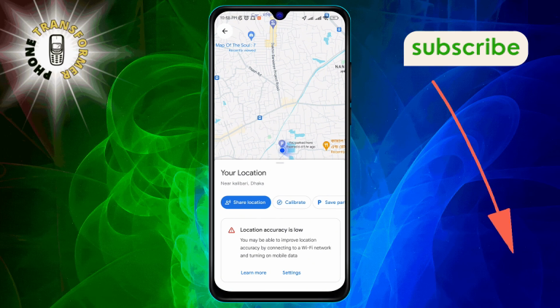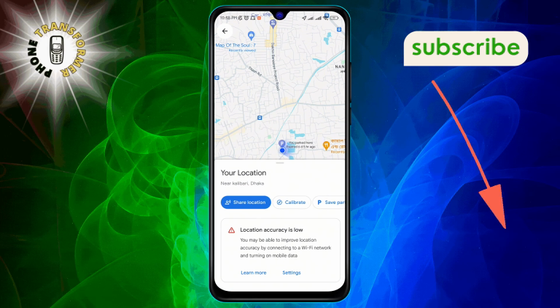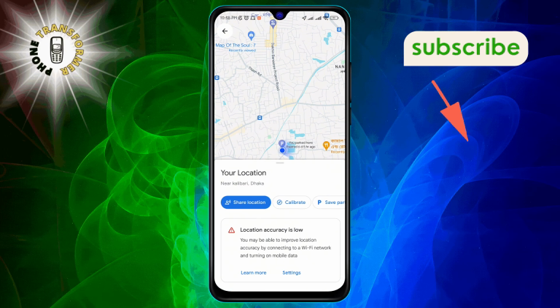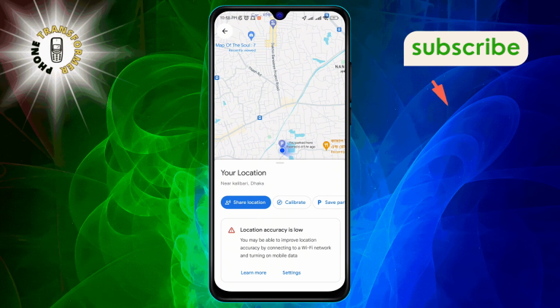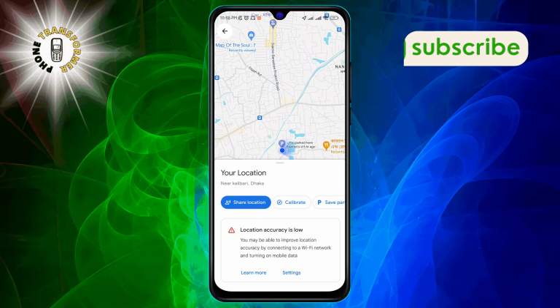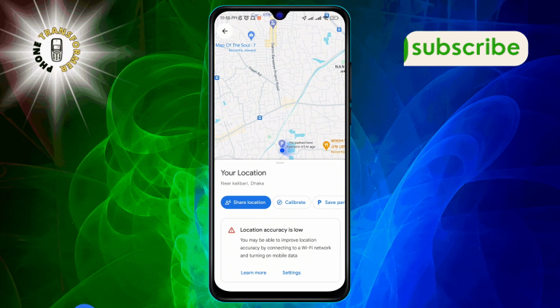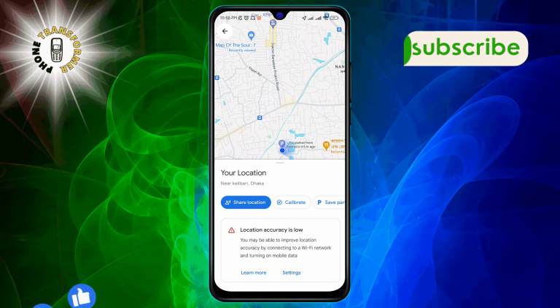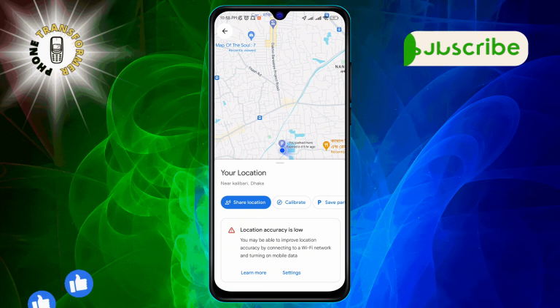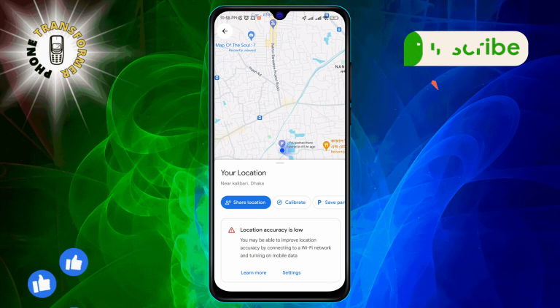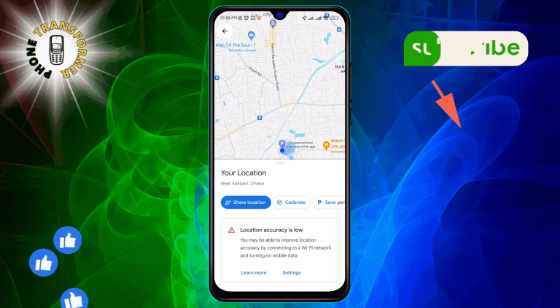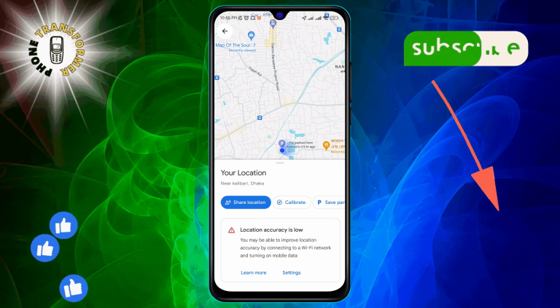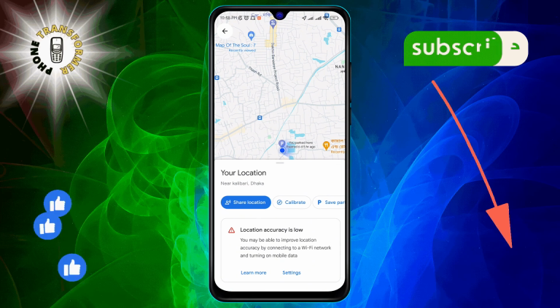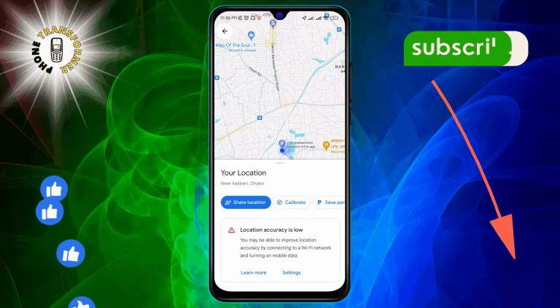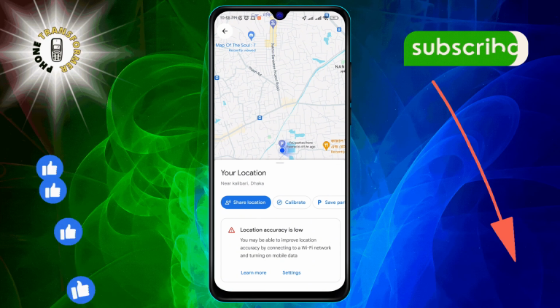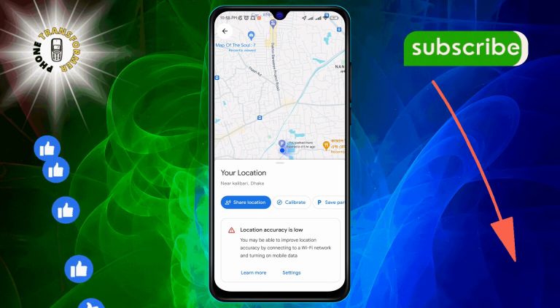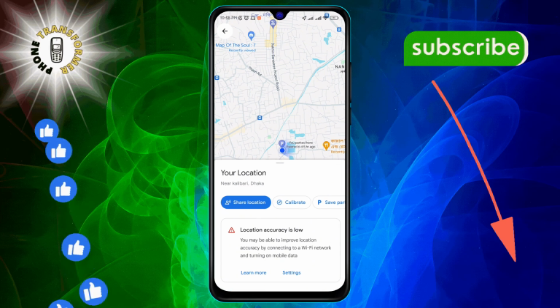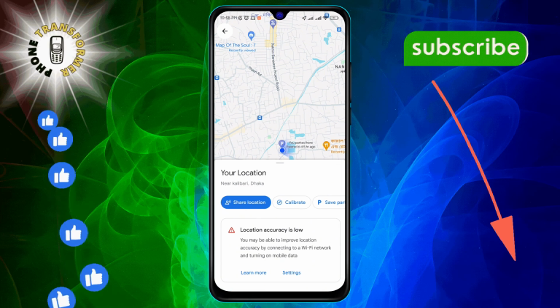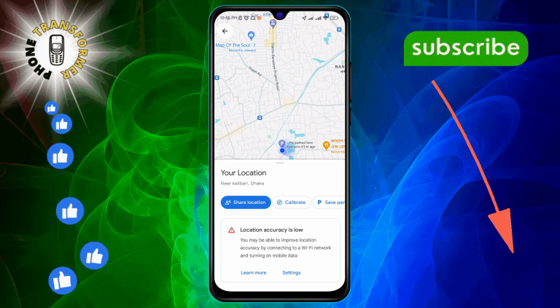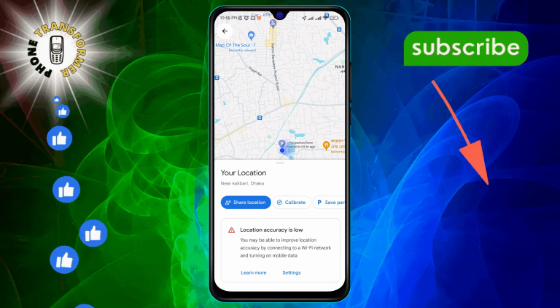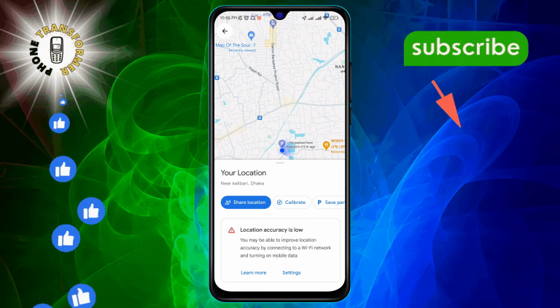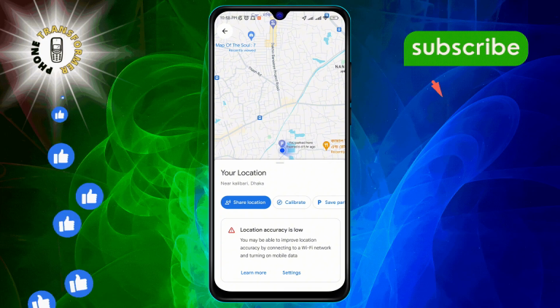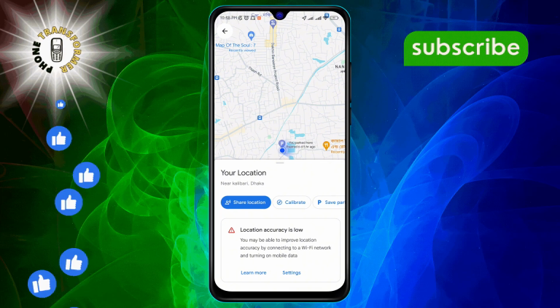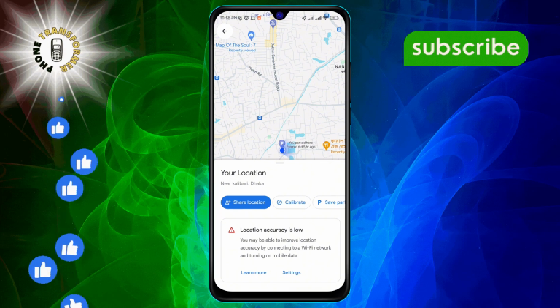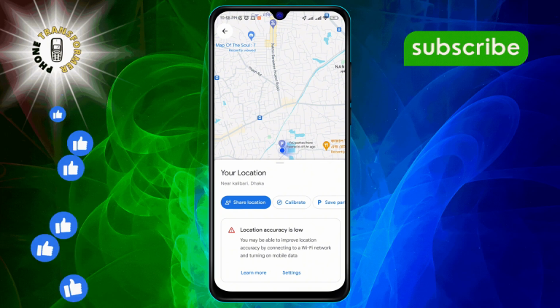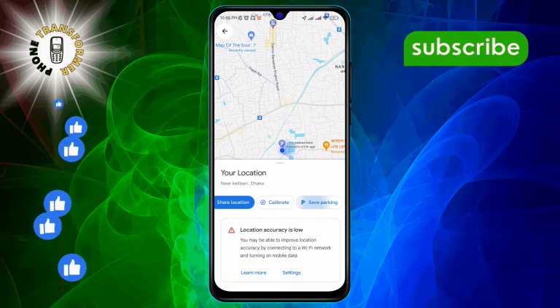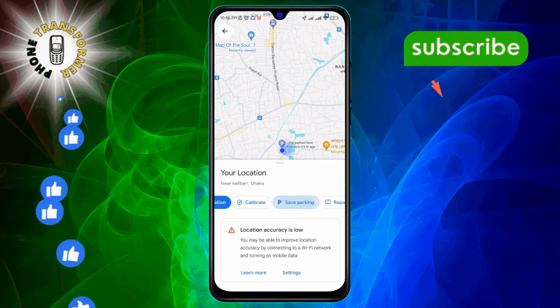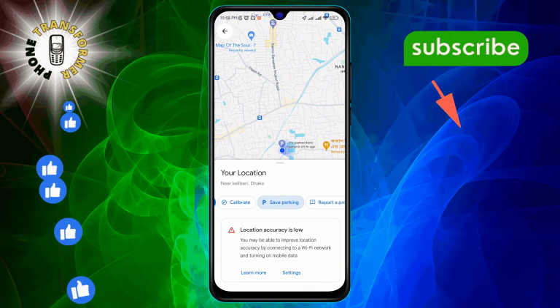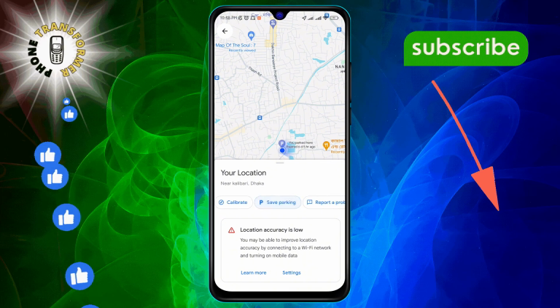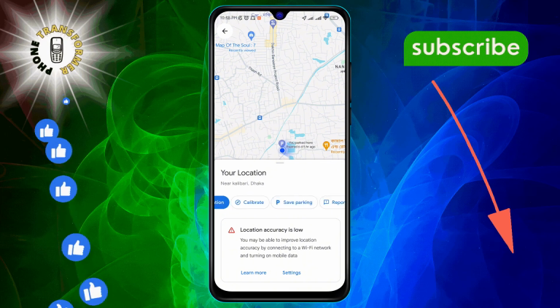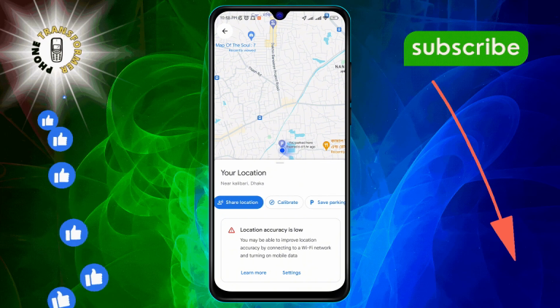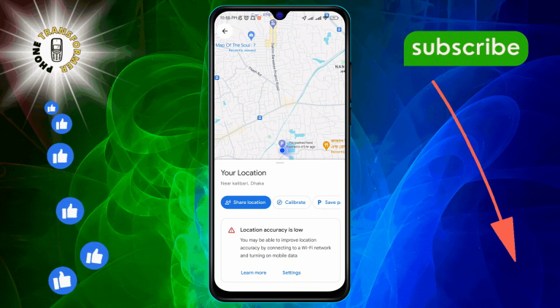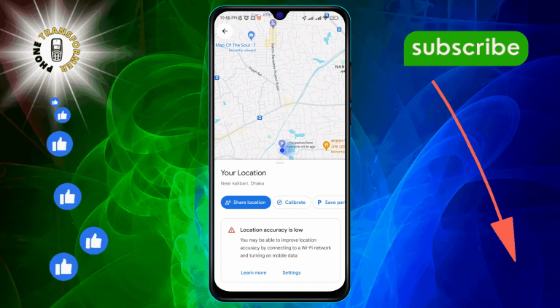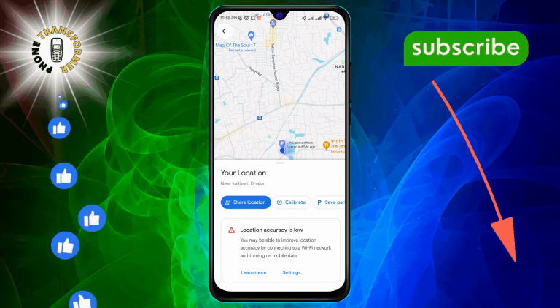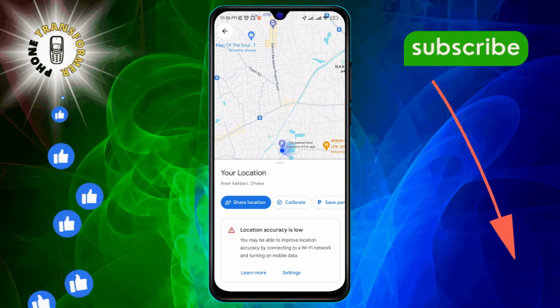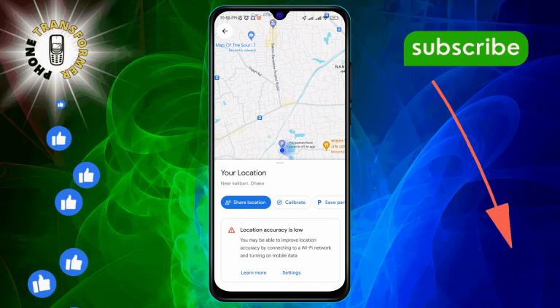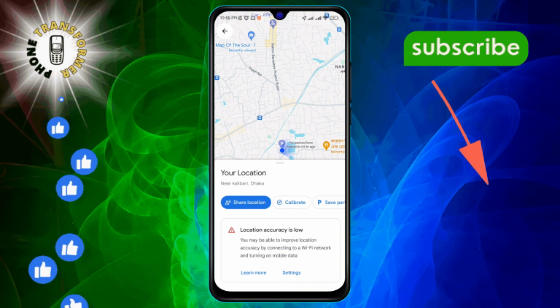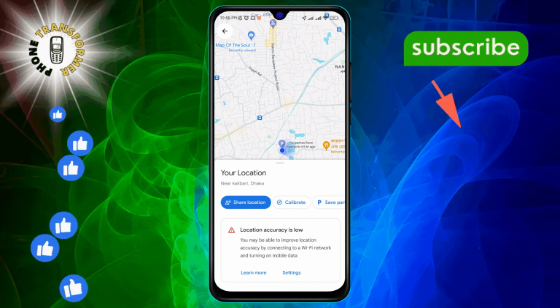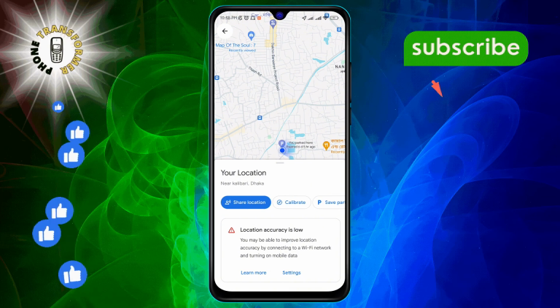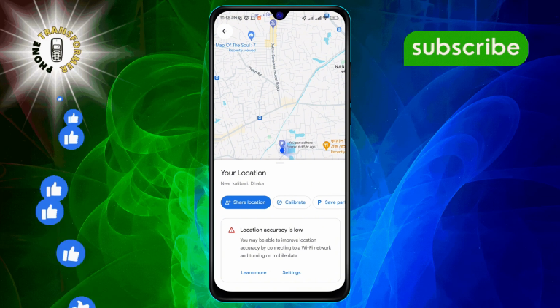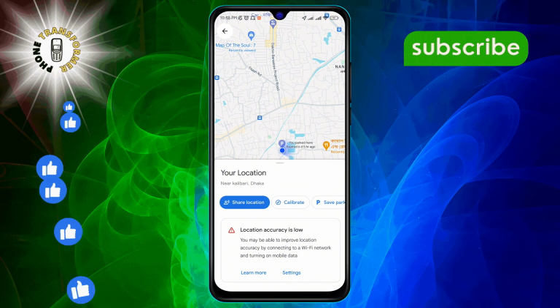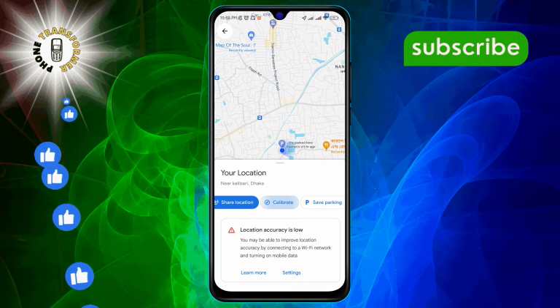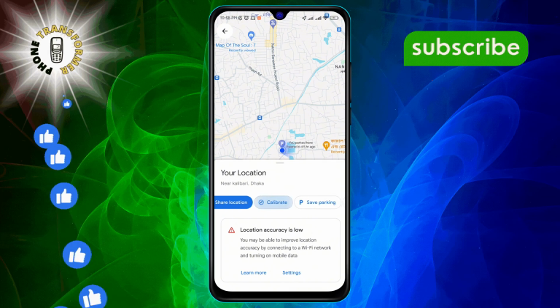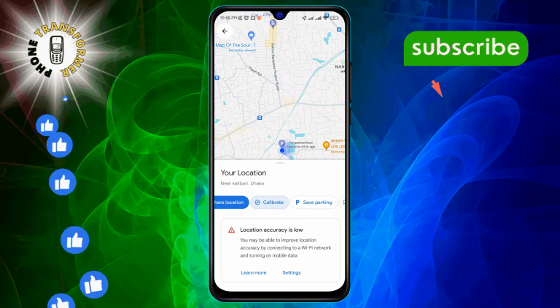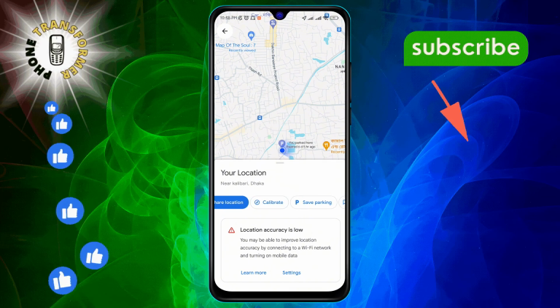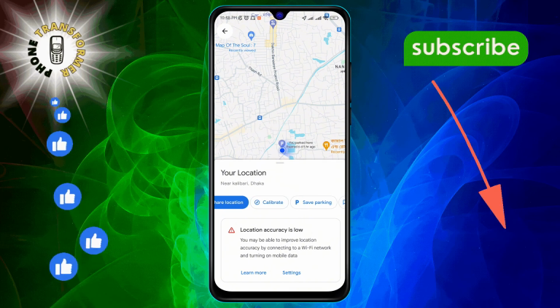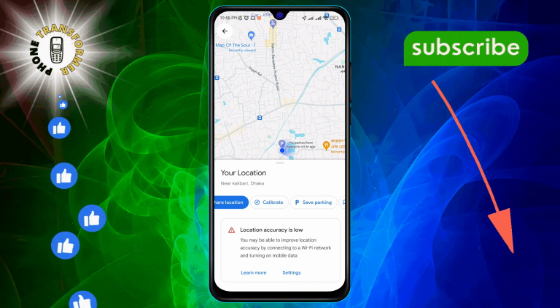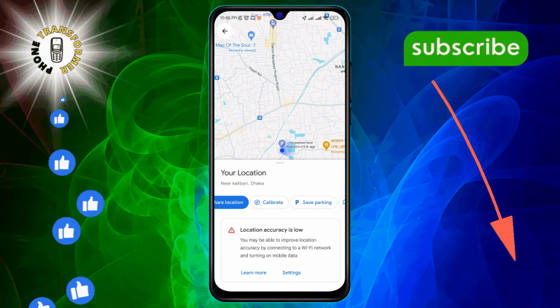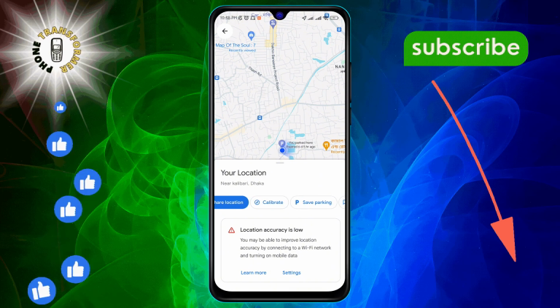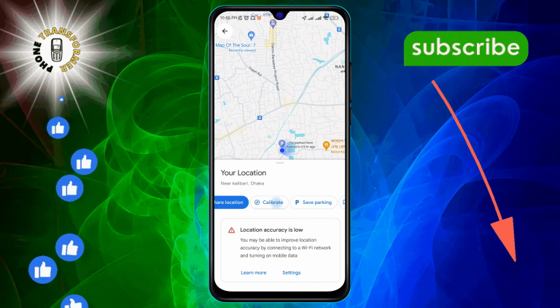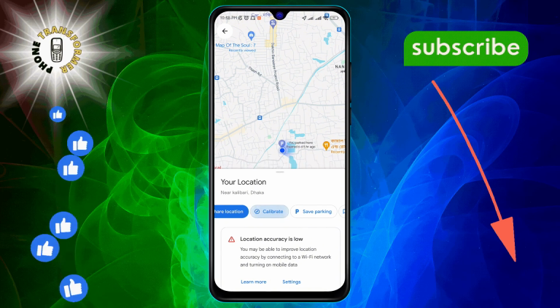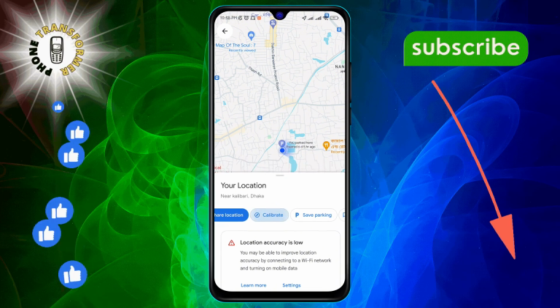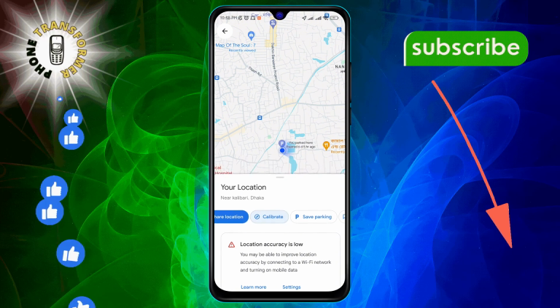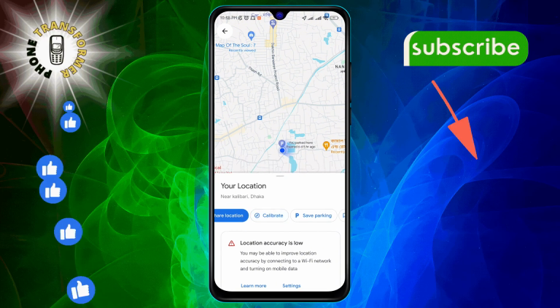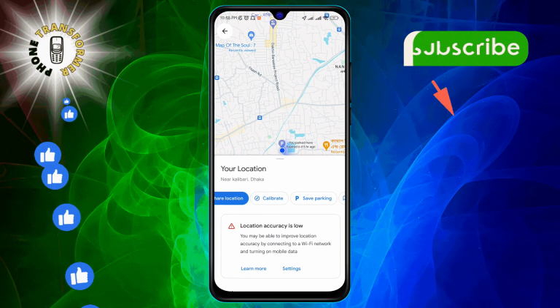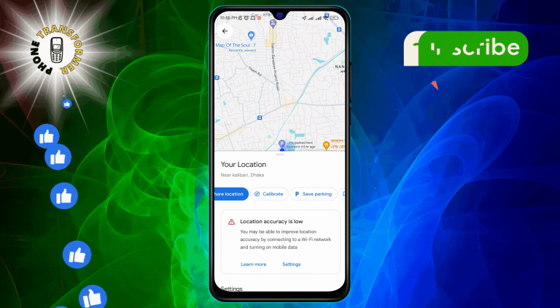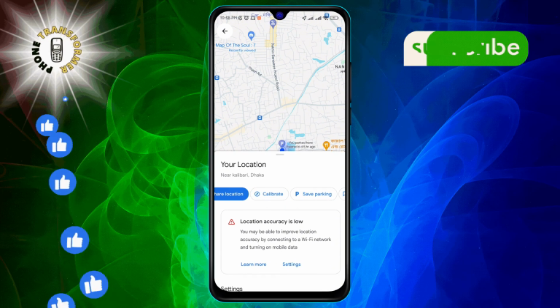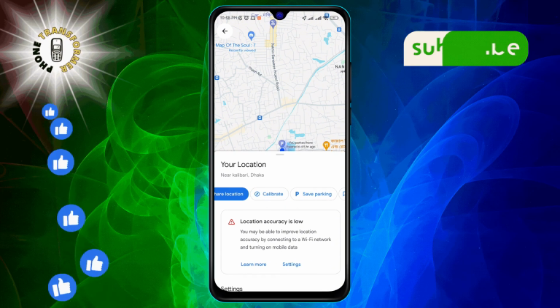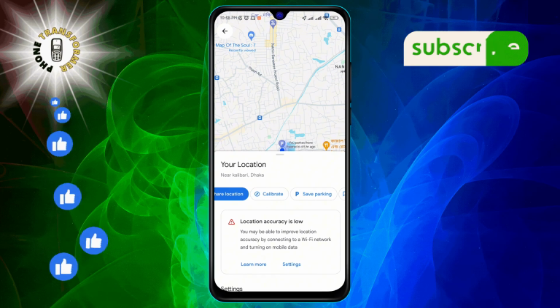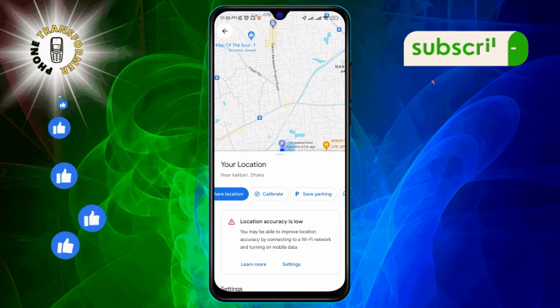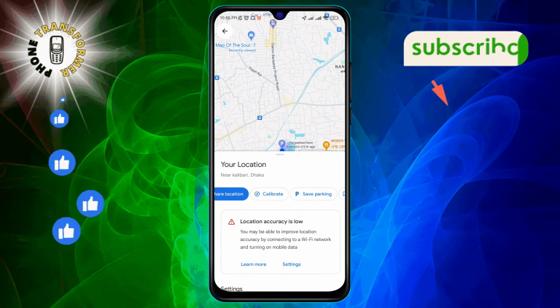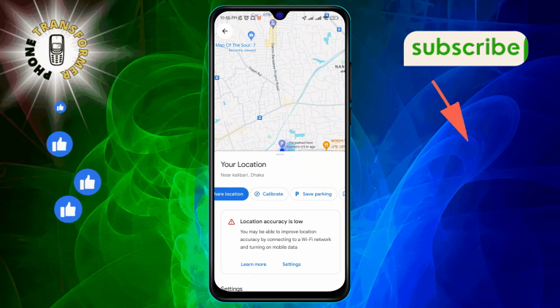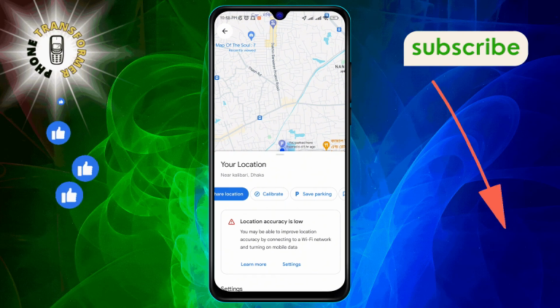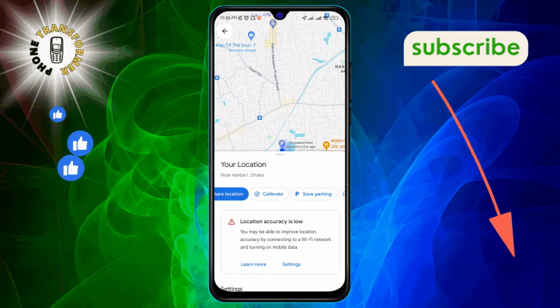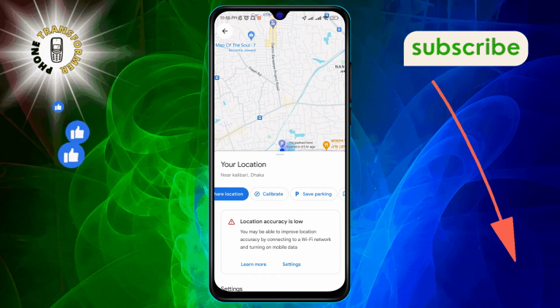Step 3. A menu will appear. Here, you'll find the calibrate option. Go ahead and select it.